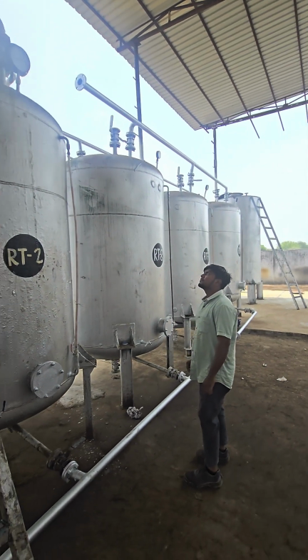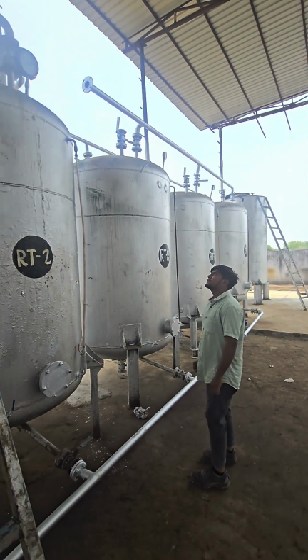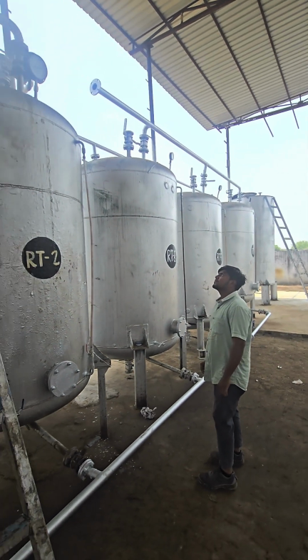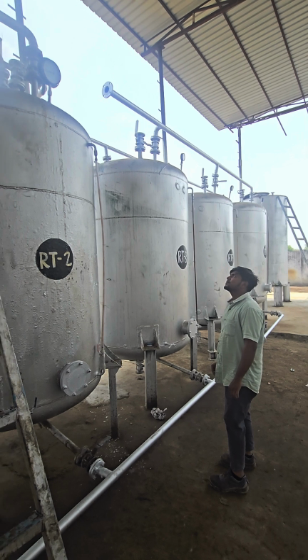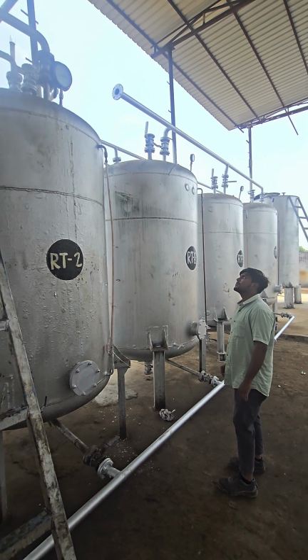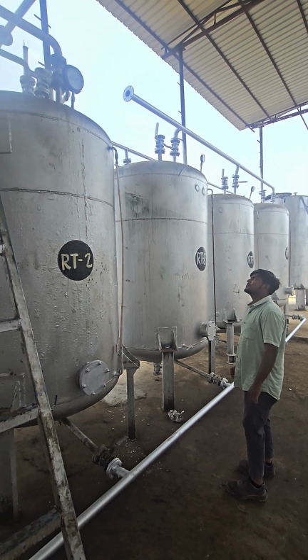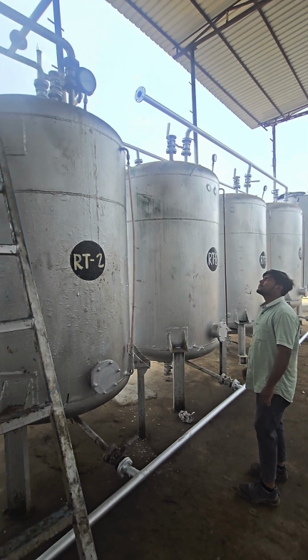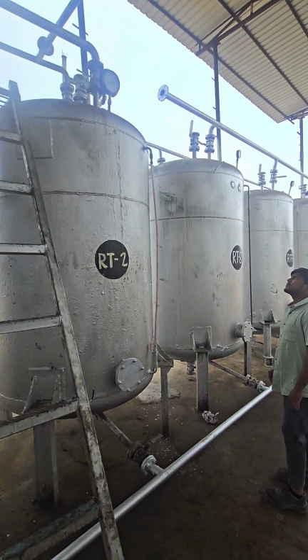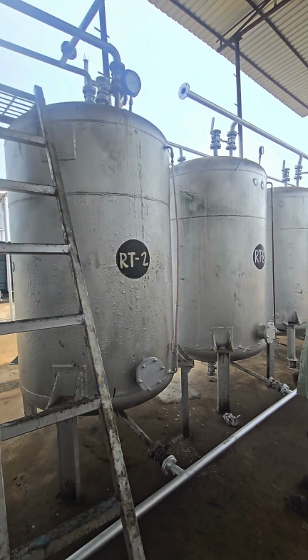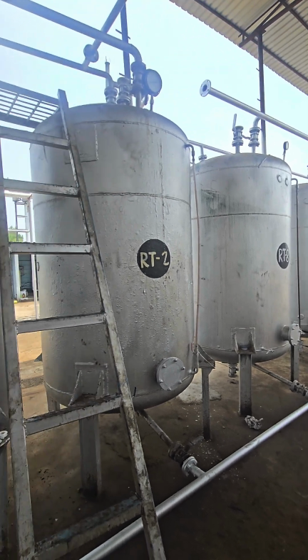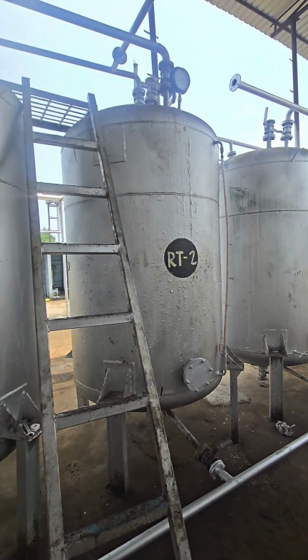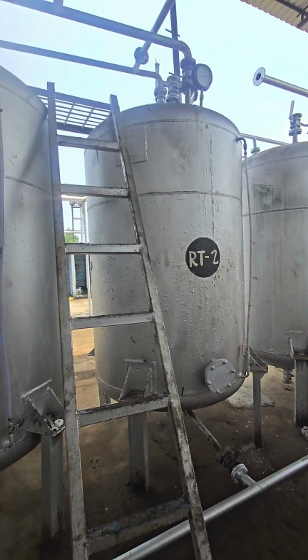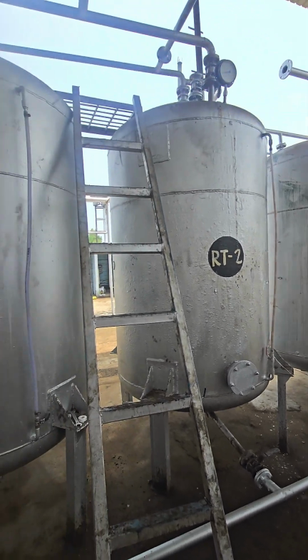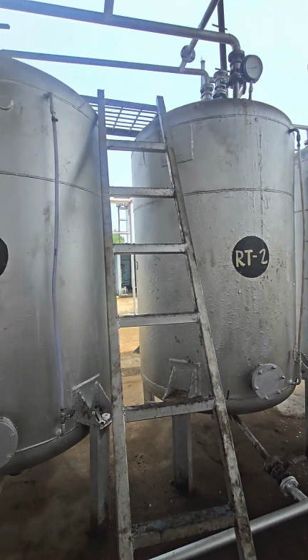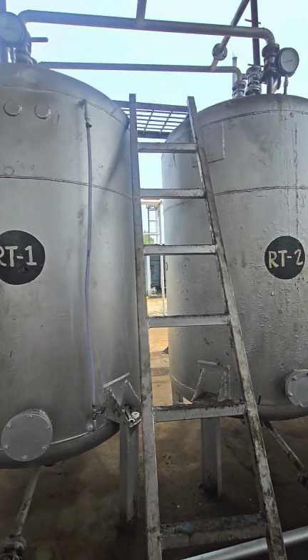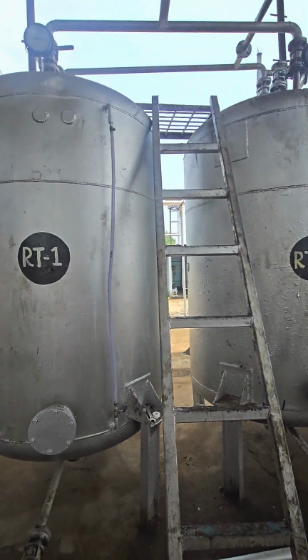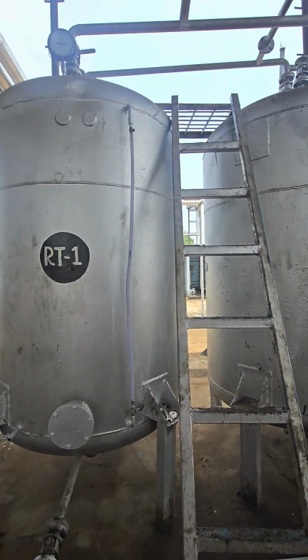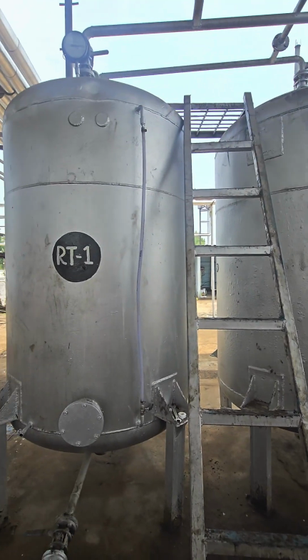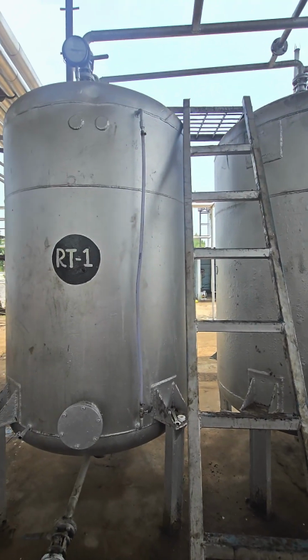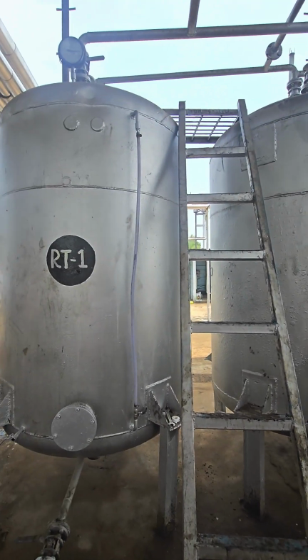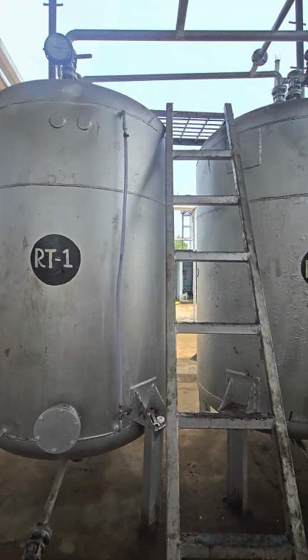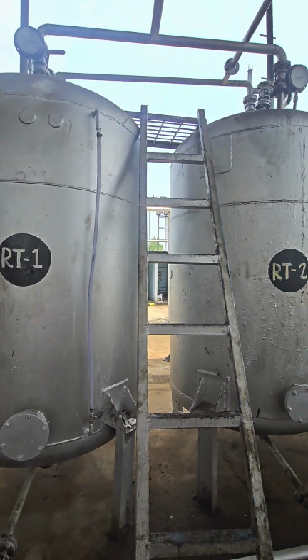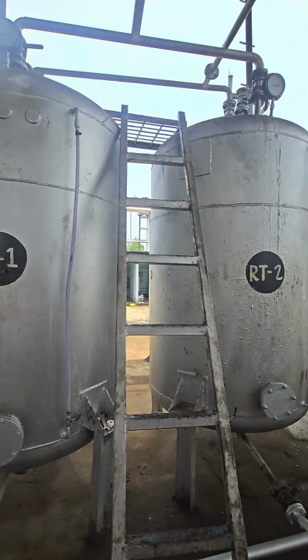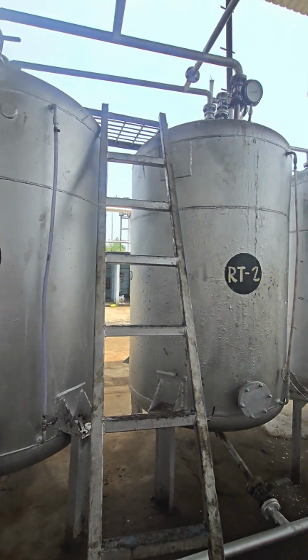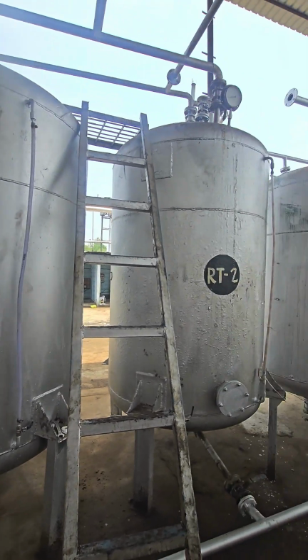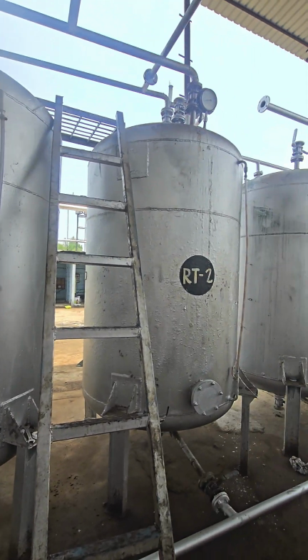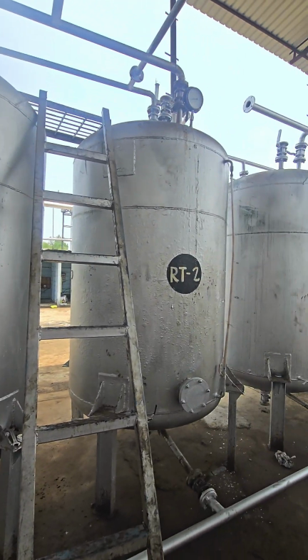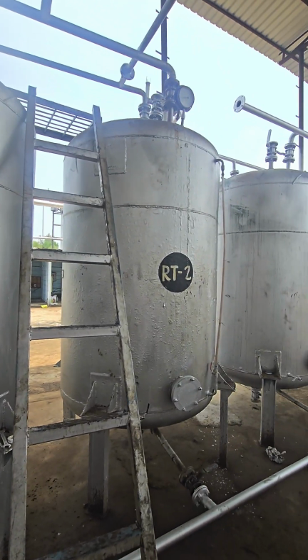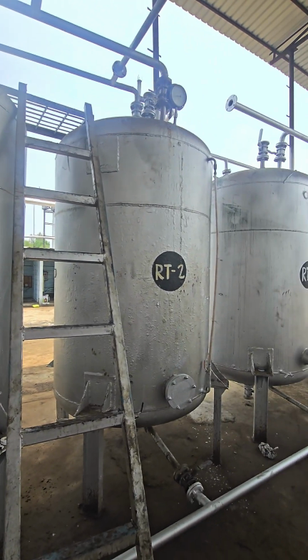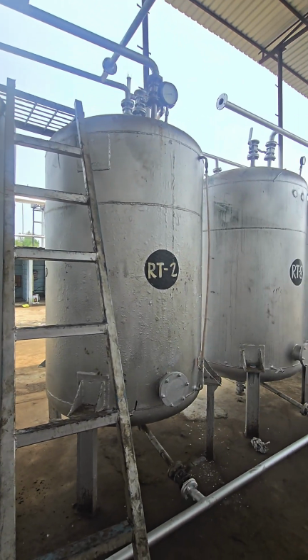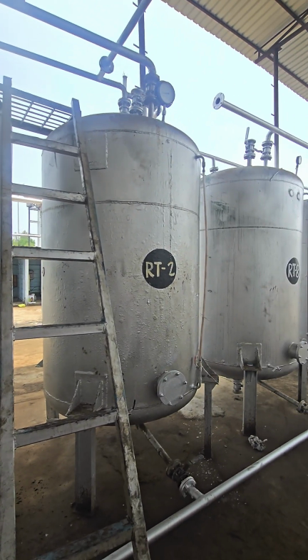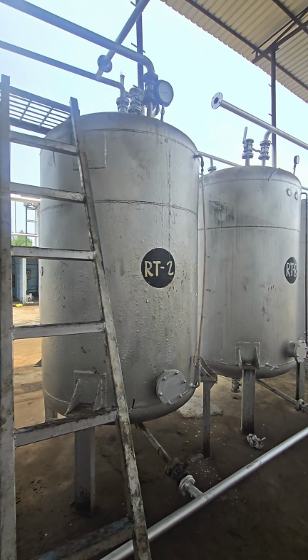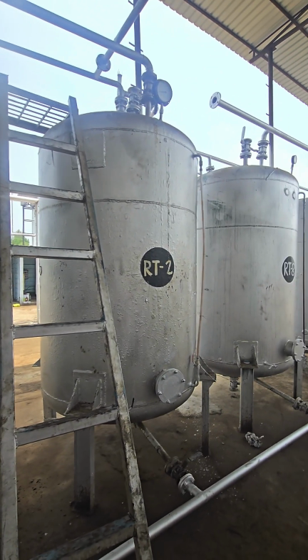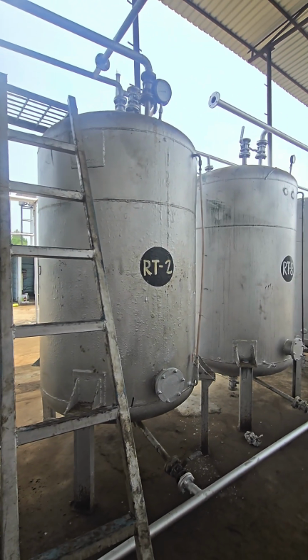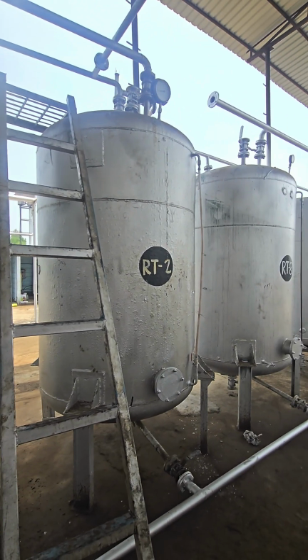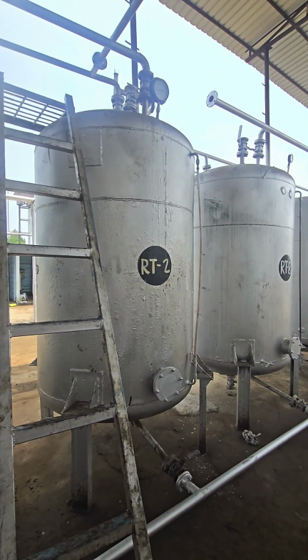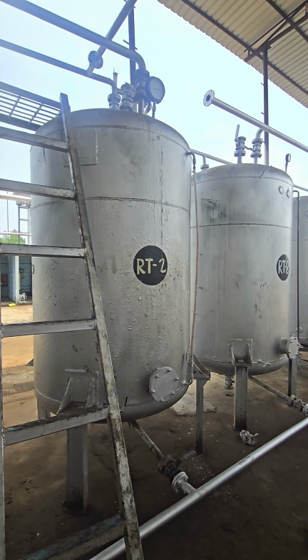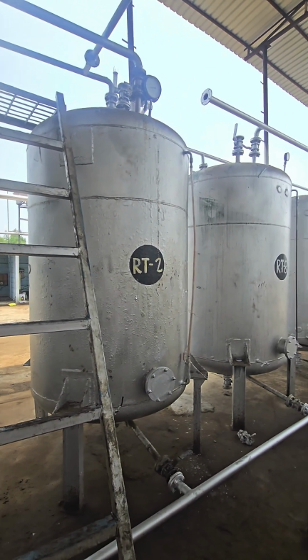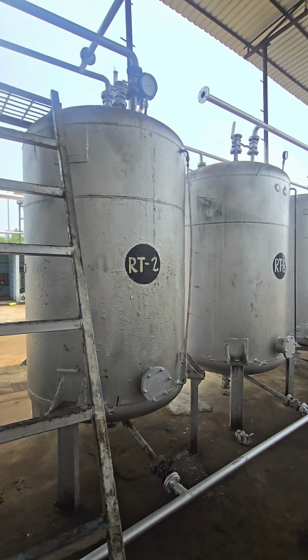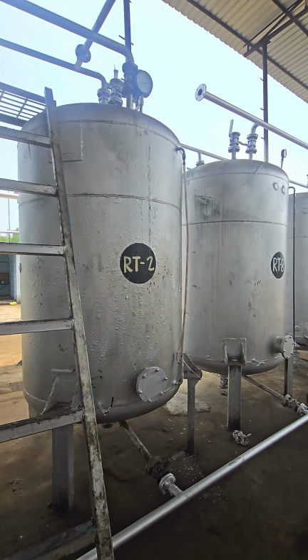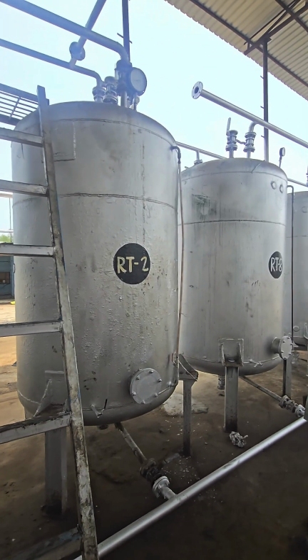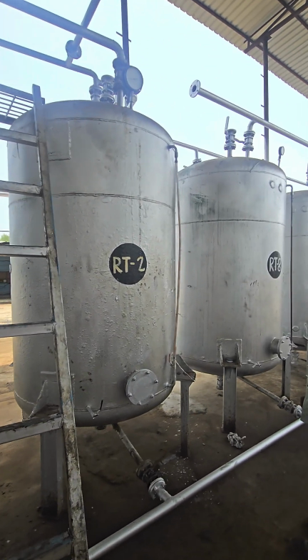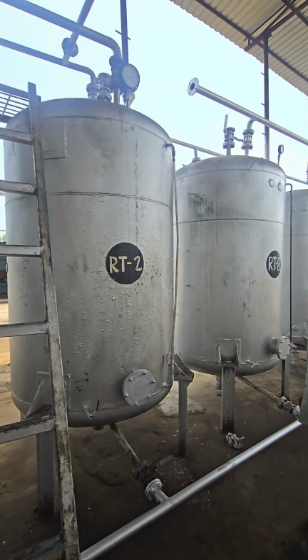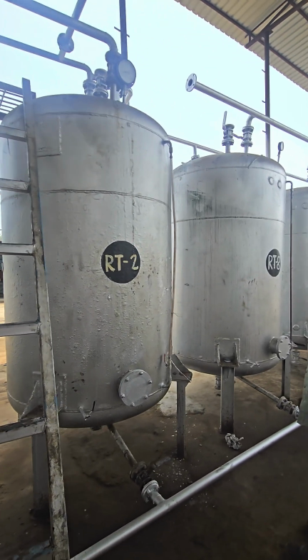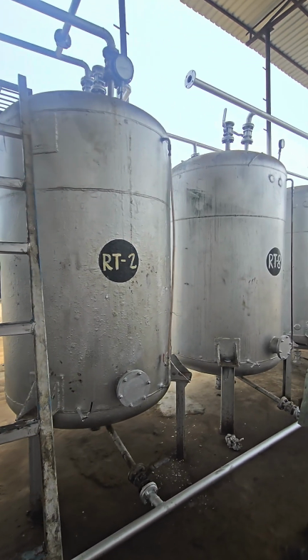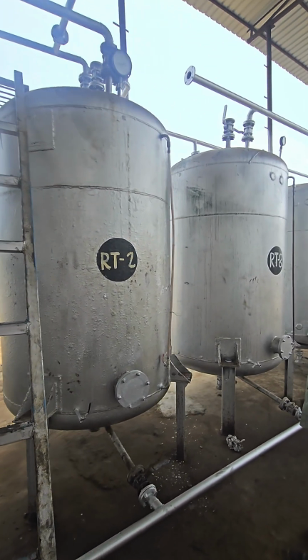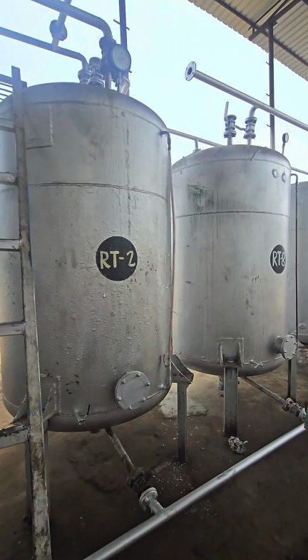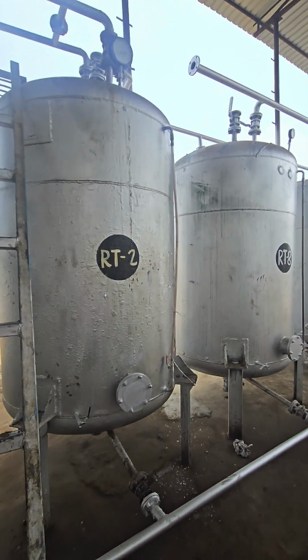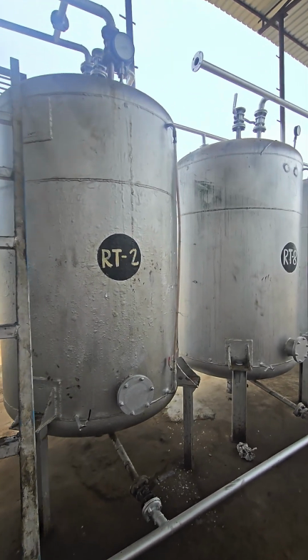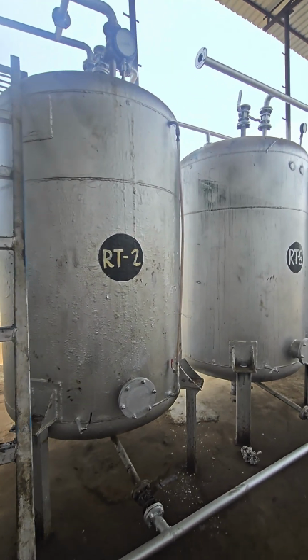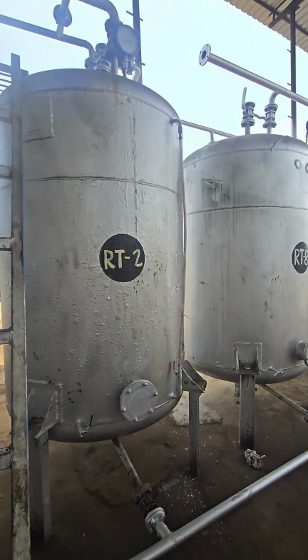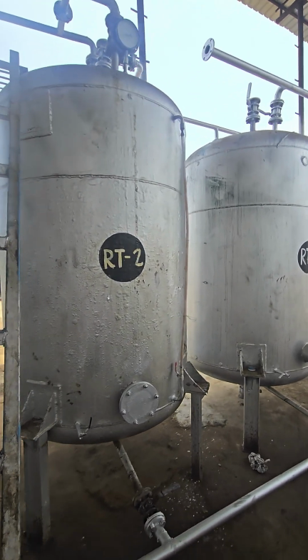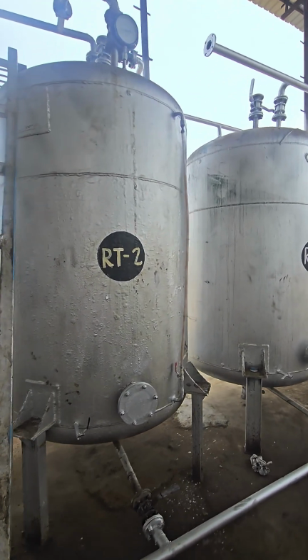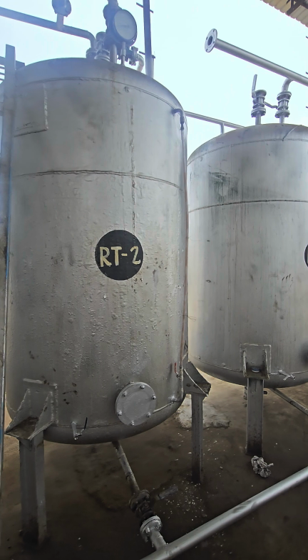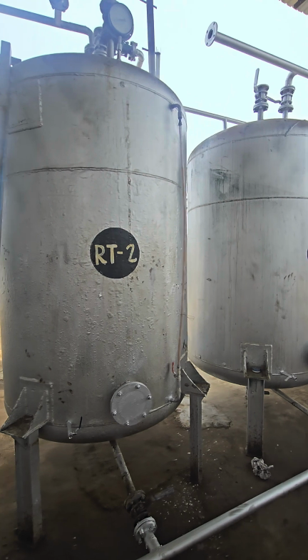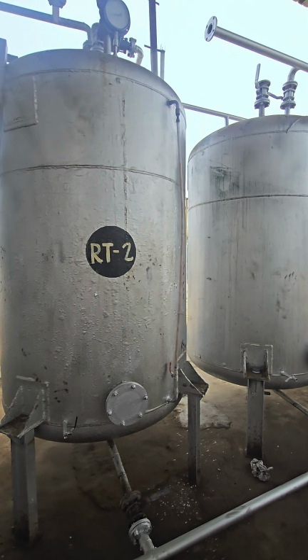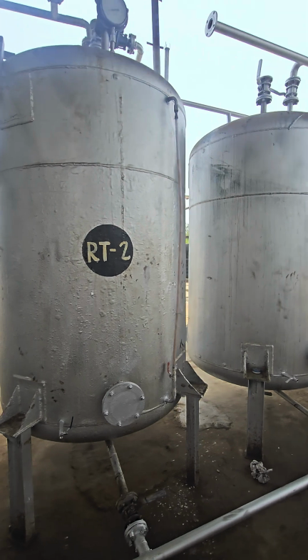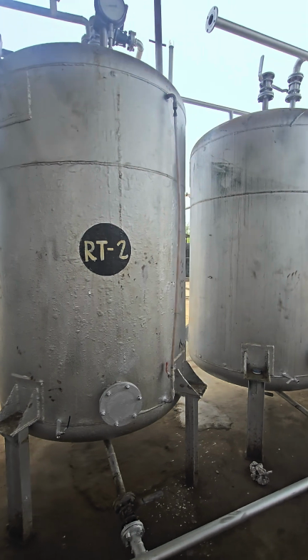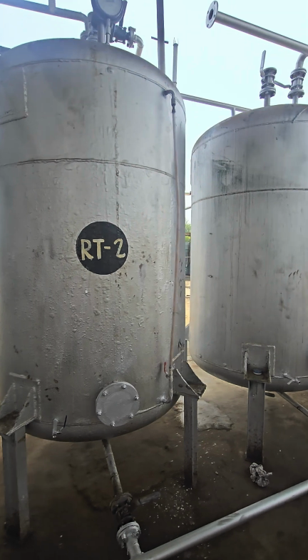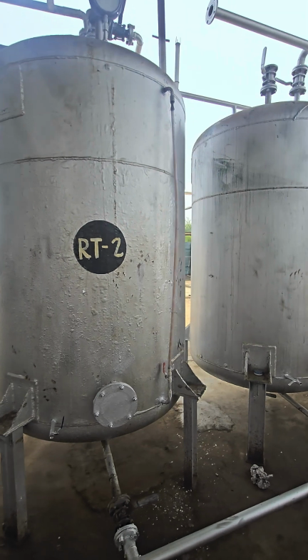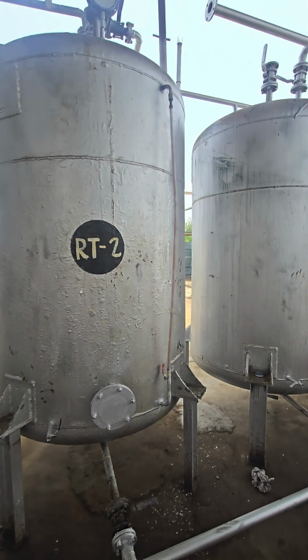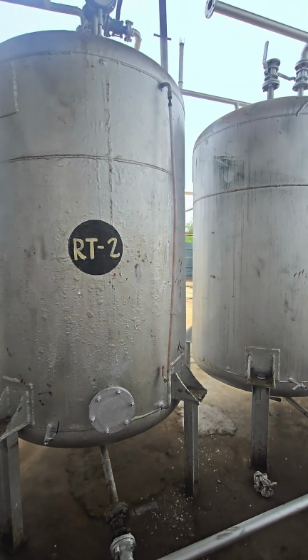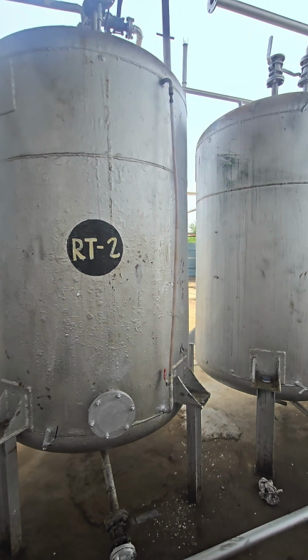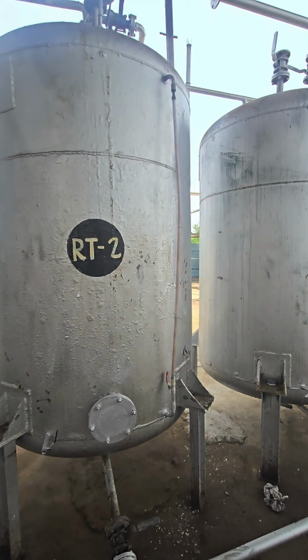We have total five receivers — one, two, three, four and five. Step by step, we will collect the material in these receivers.